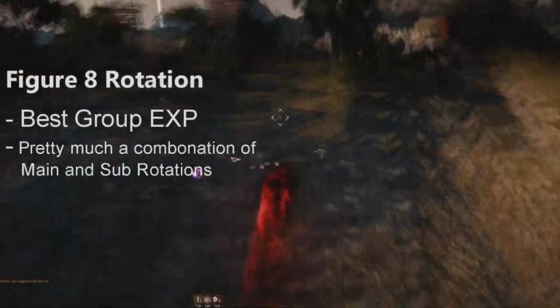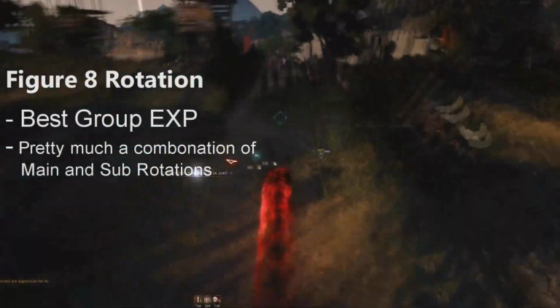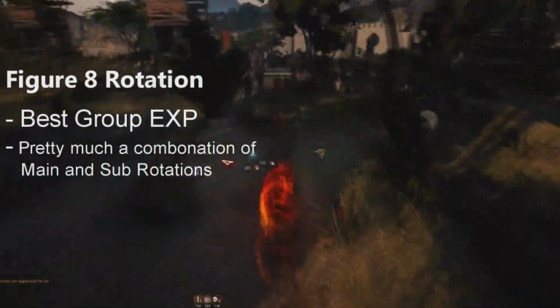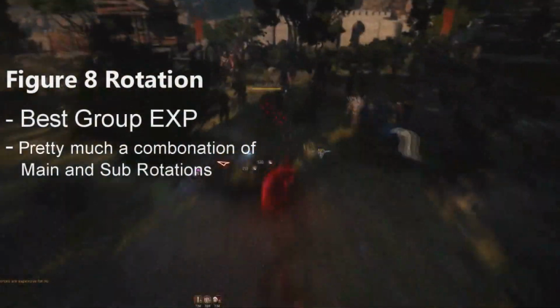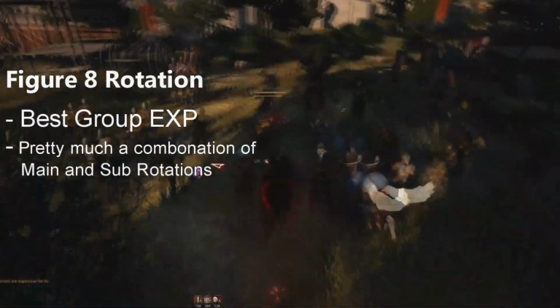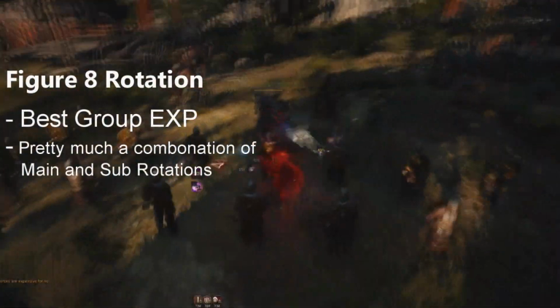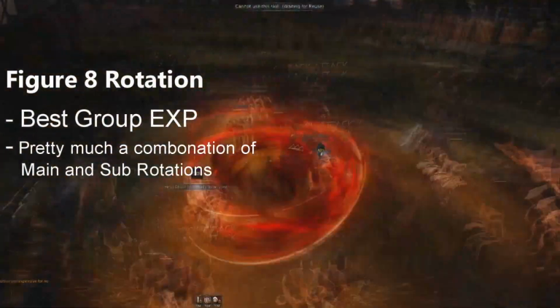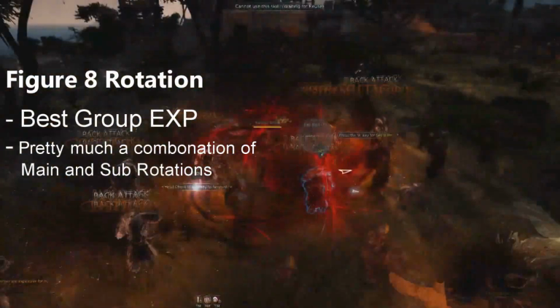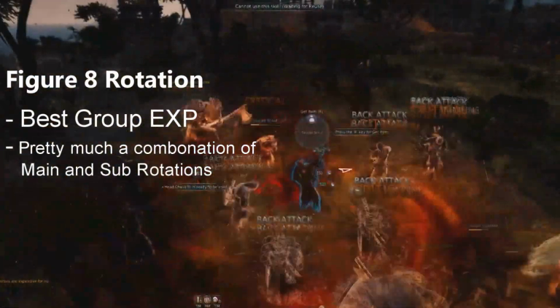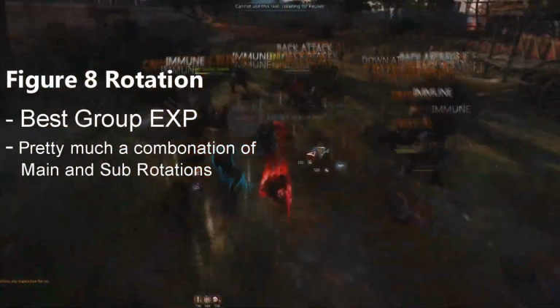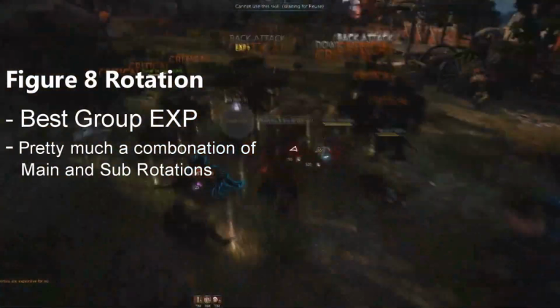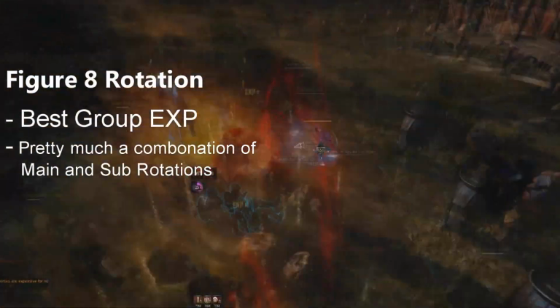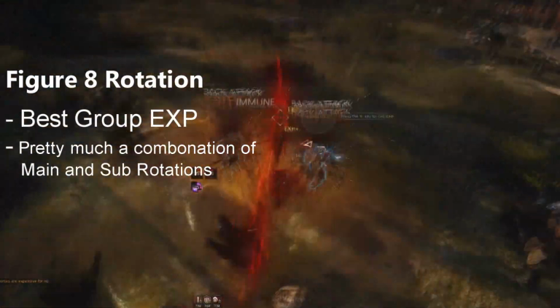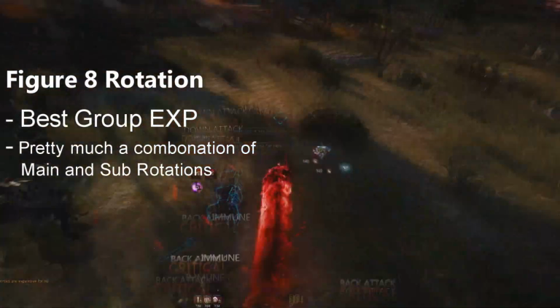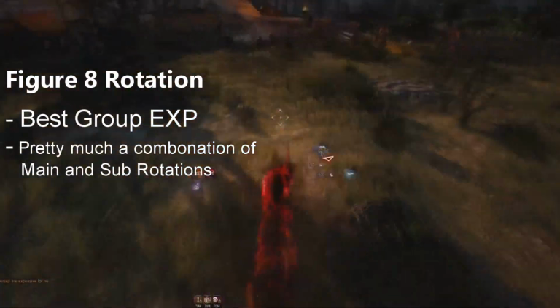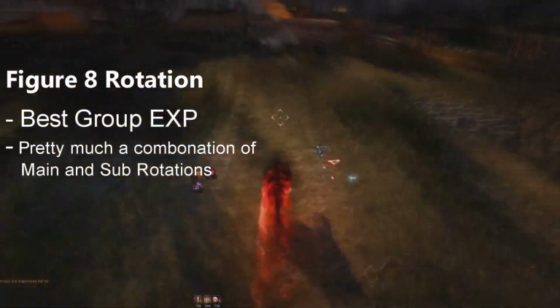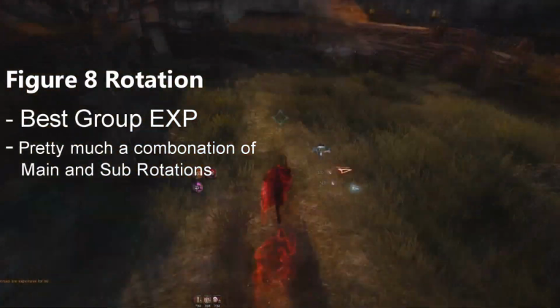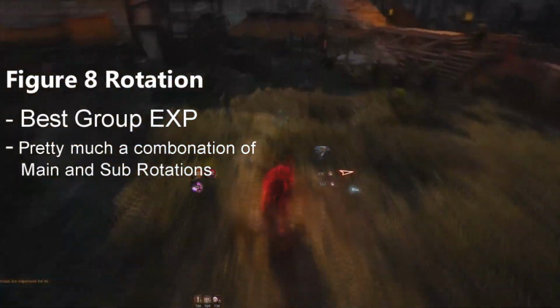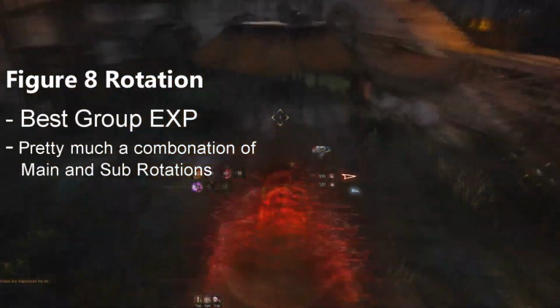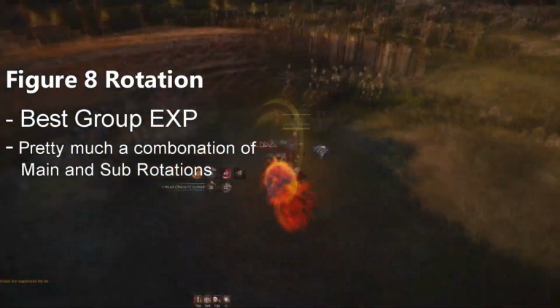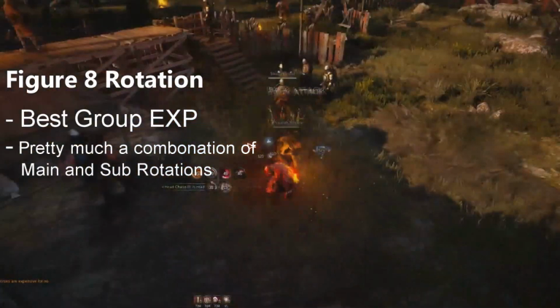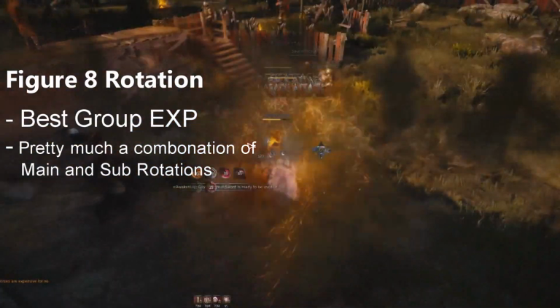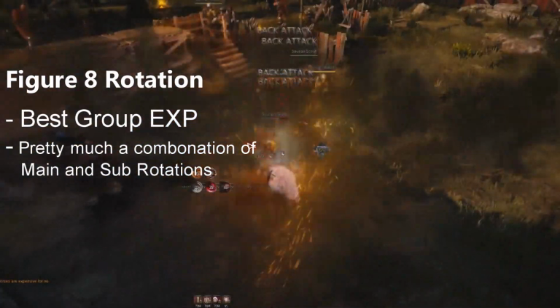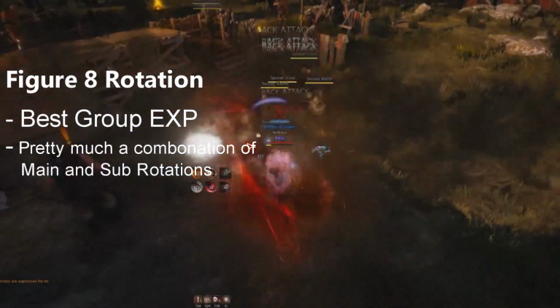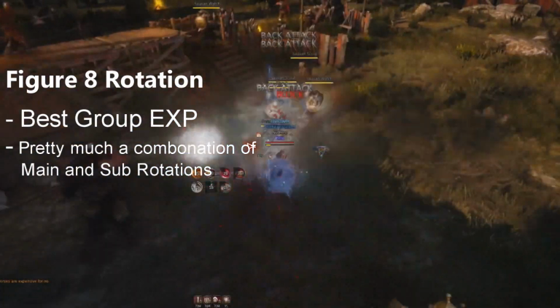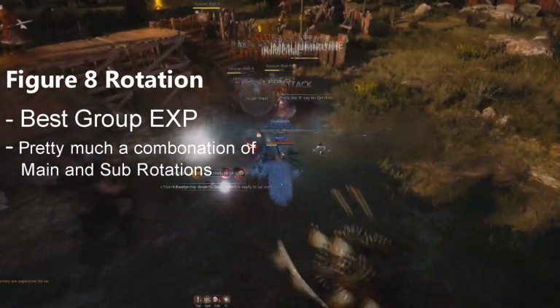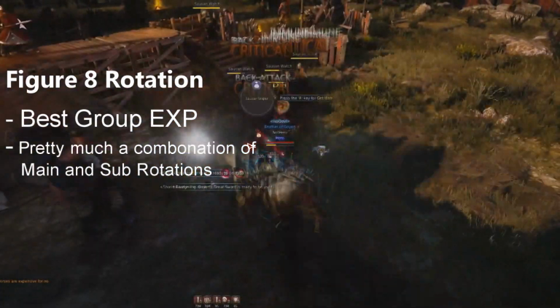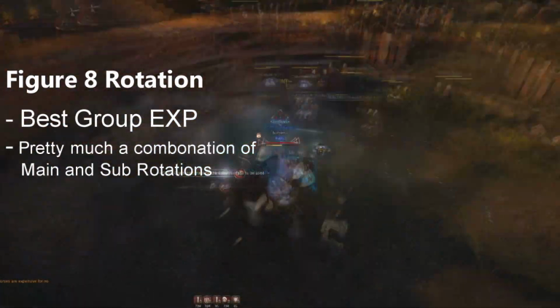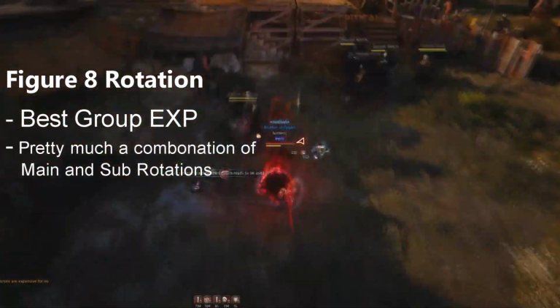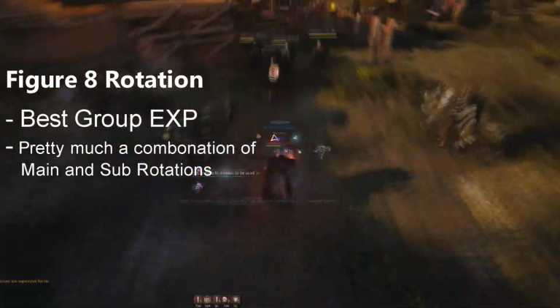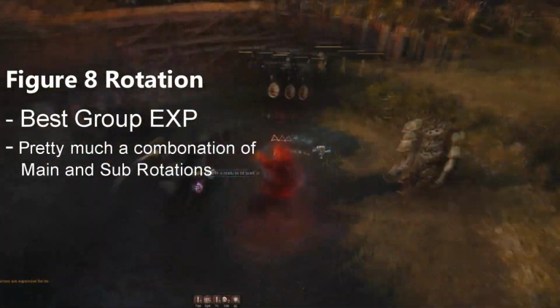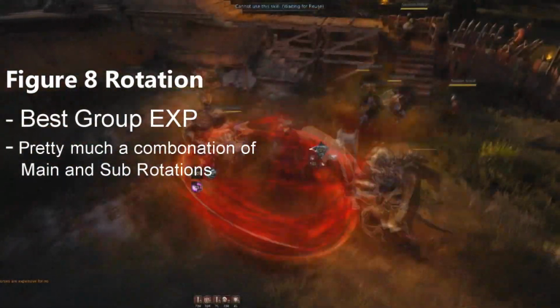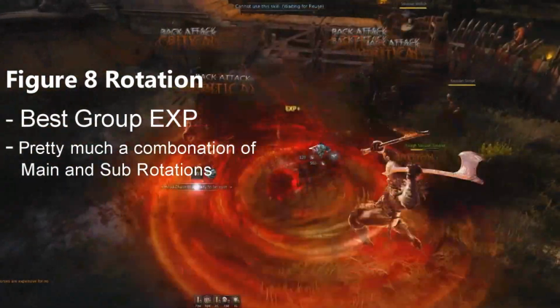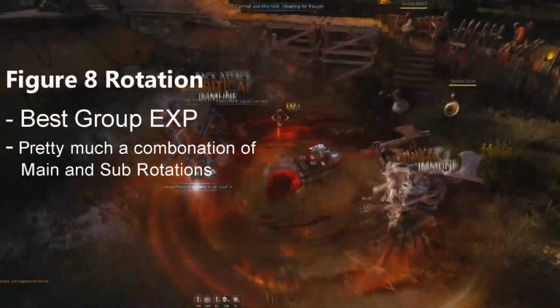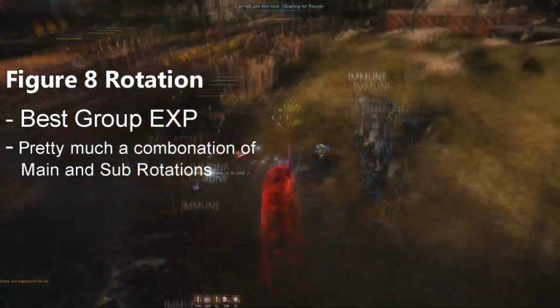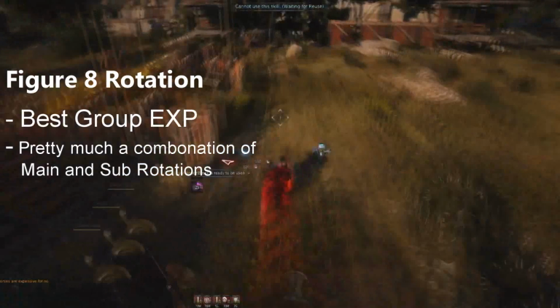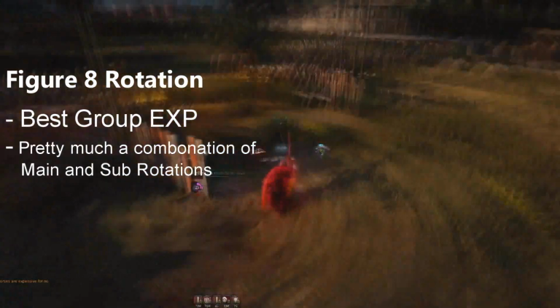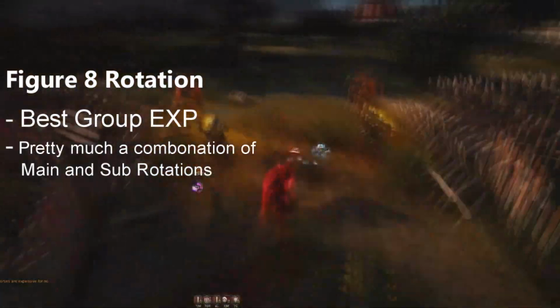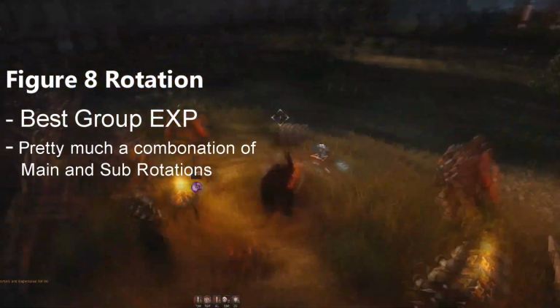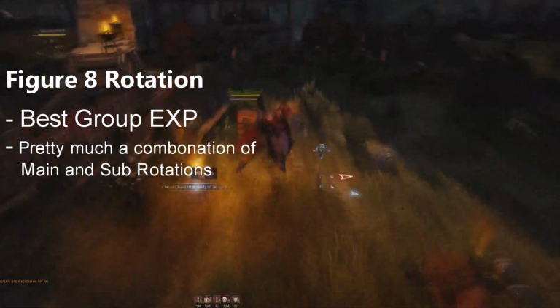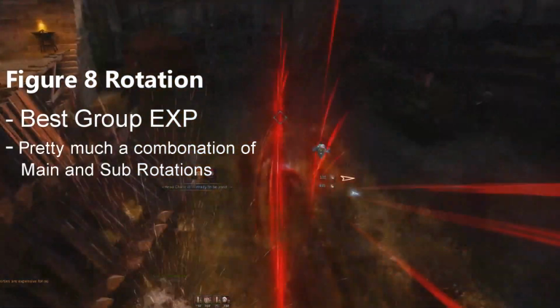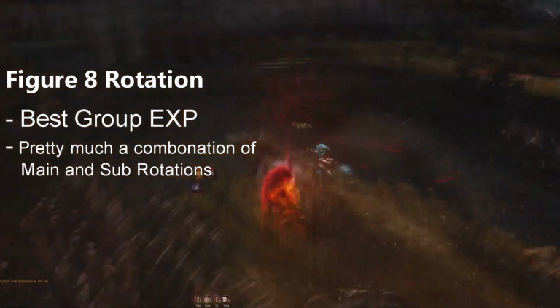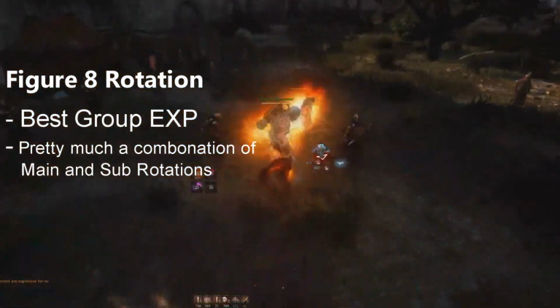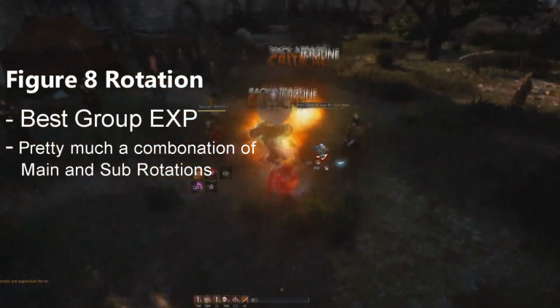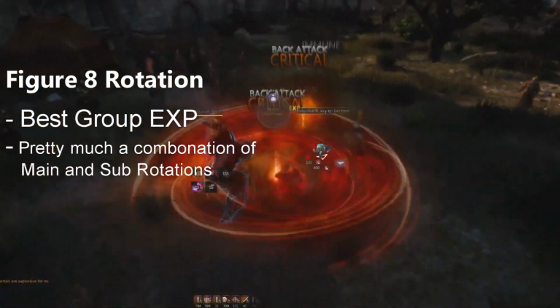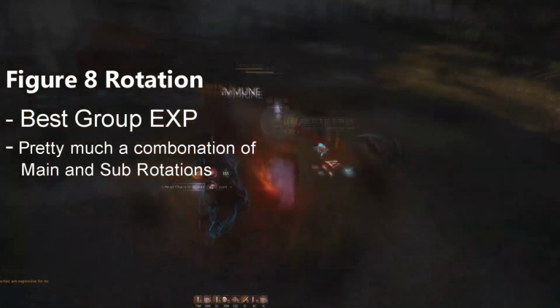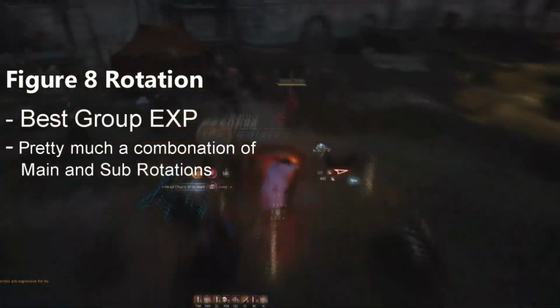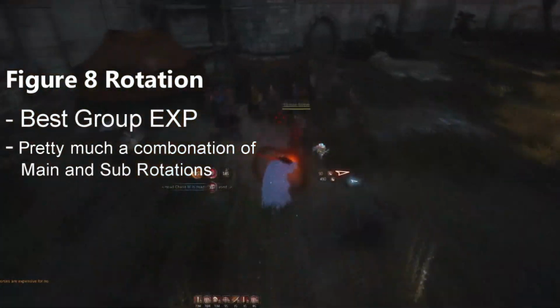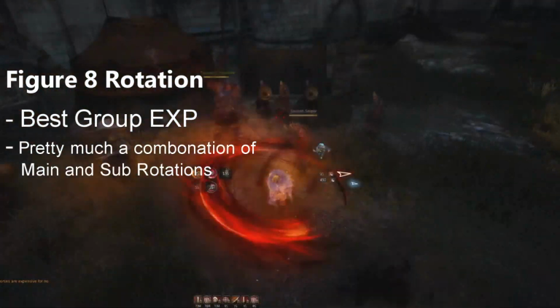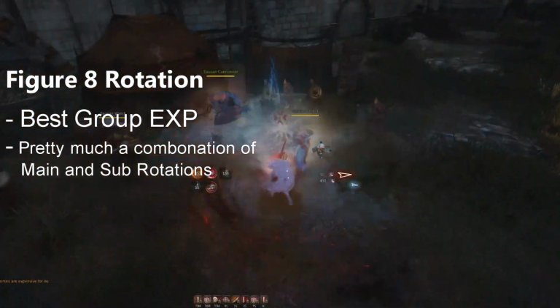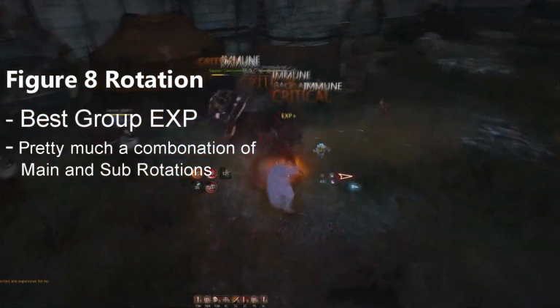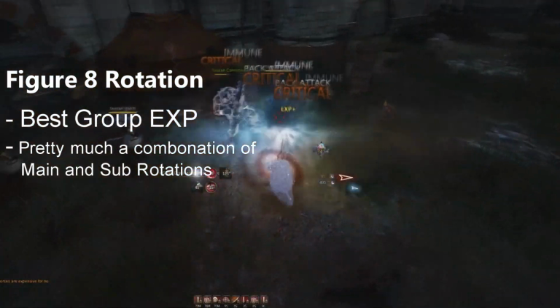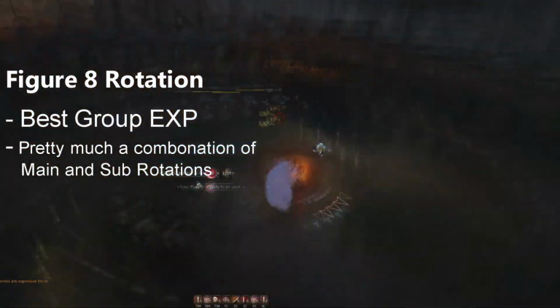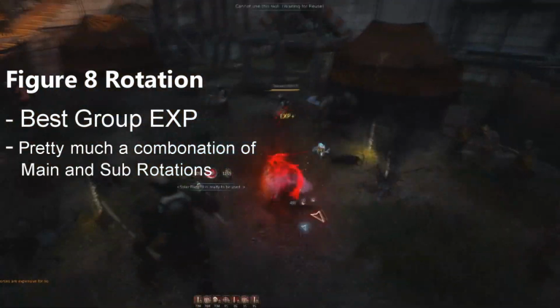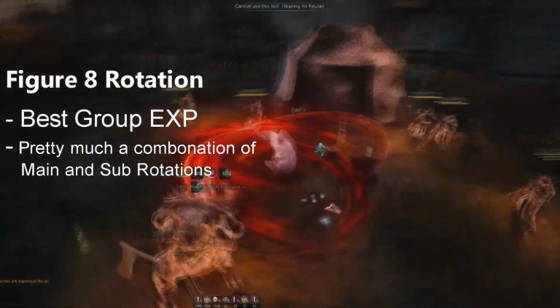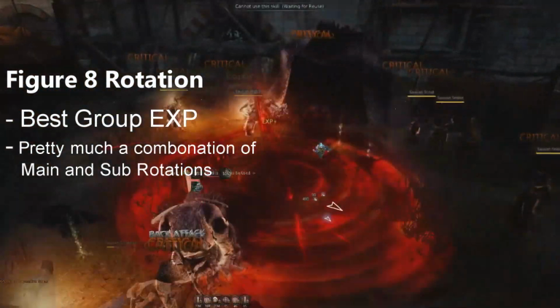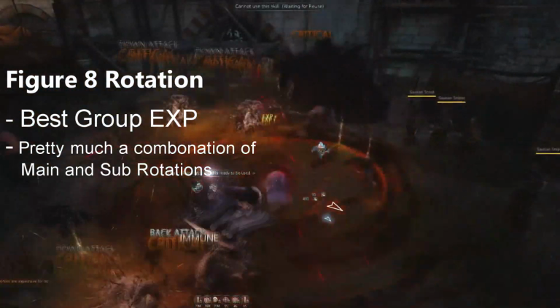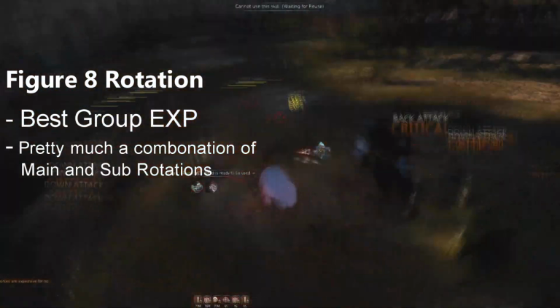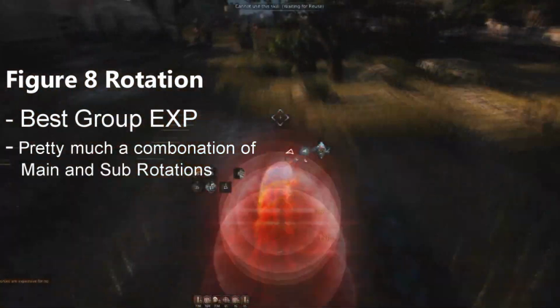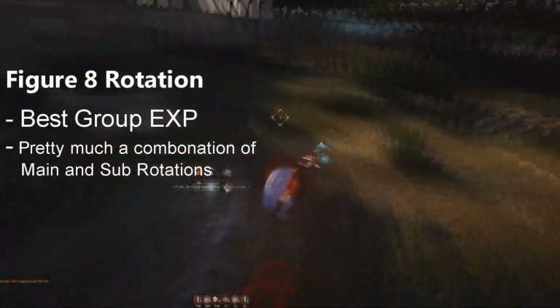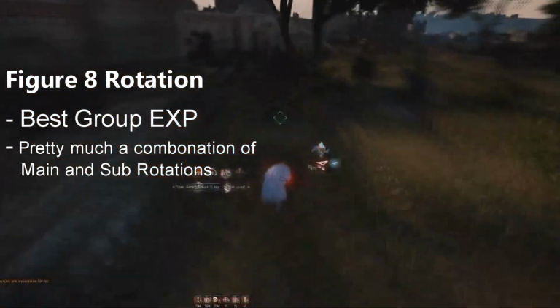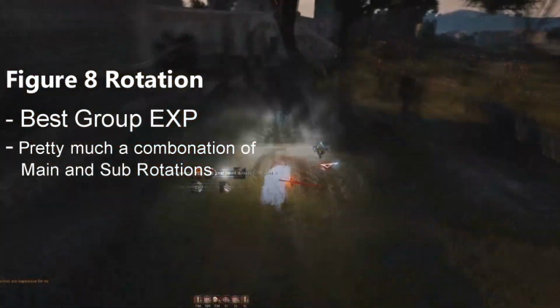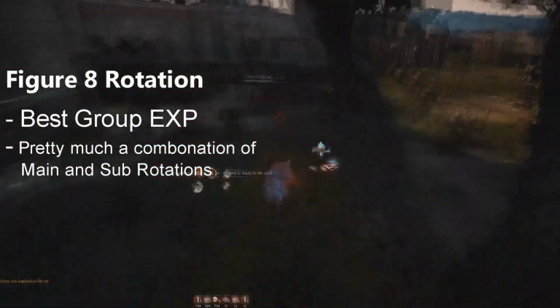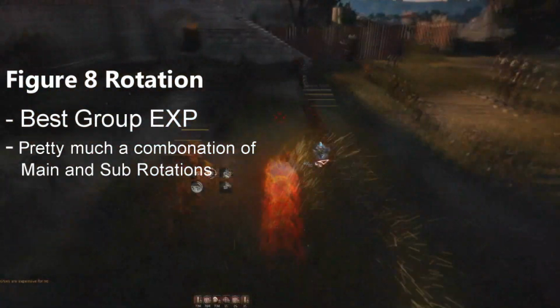The Figure 8 rotation is only recommended if you're in a party and are clearing way too fast. All of the other rotations are viable choices and will get you great EXP and silver.